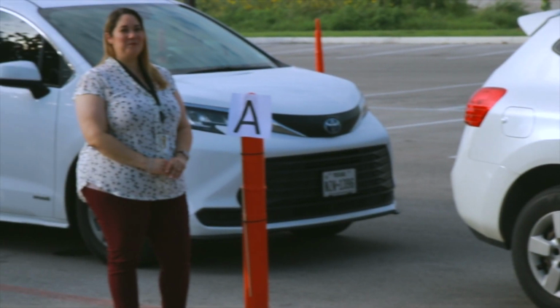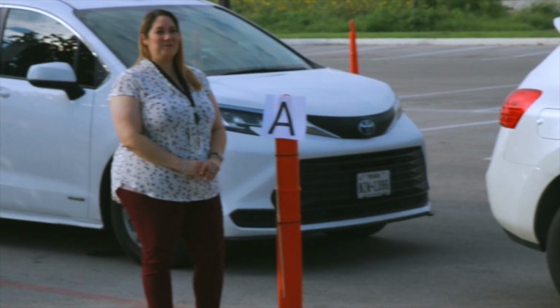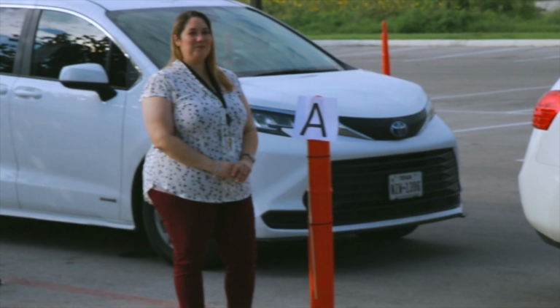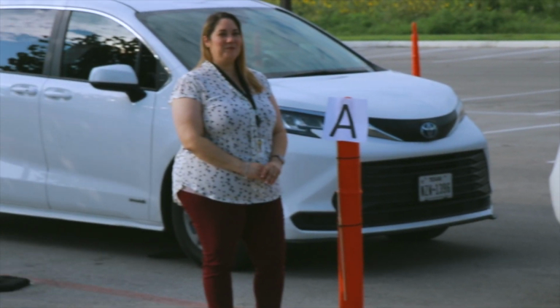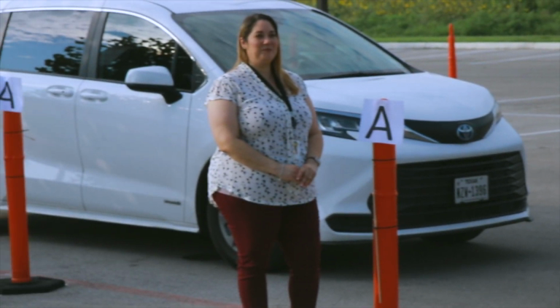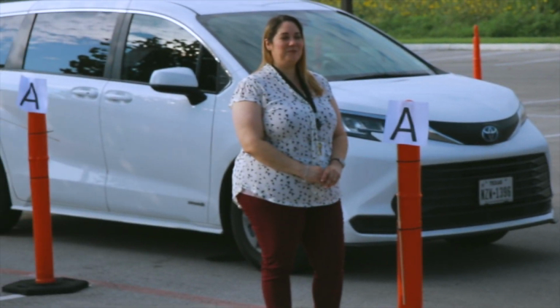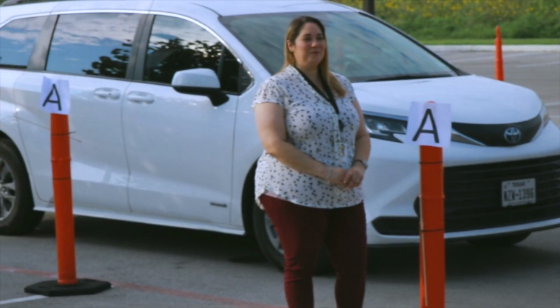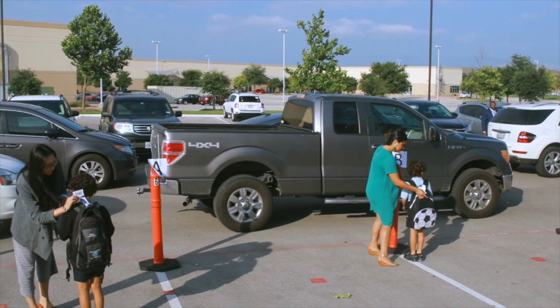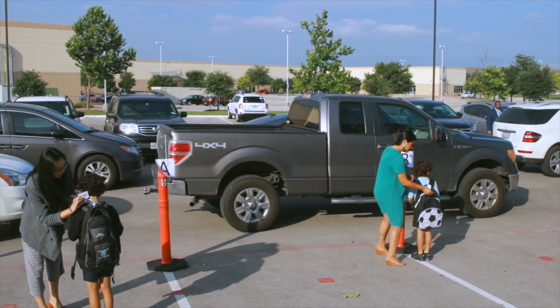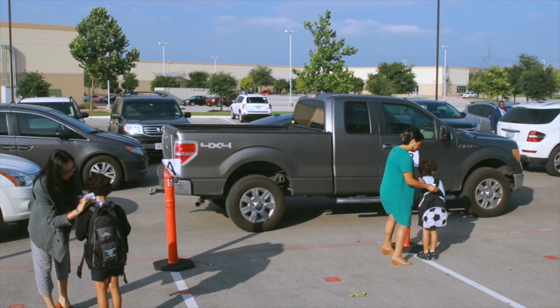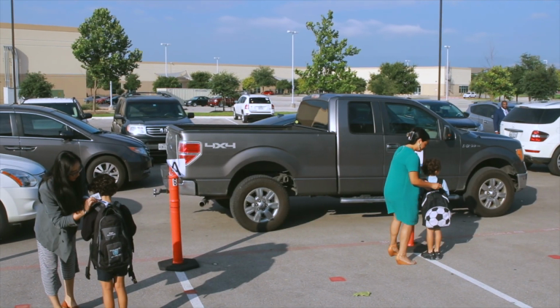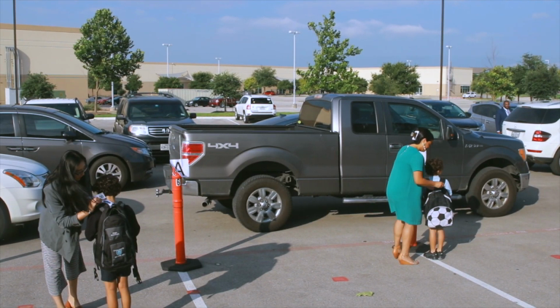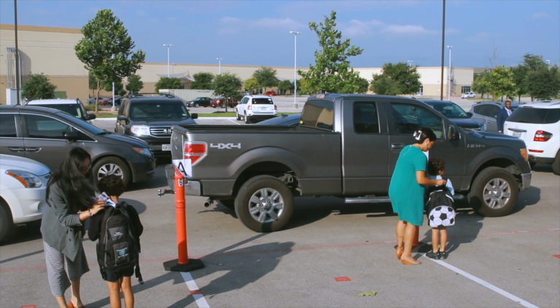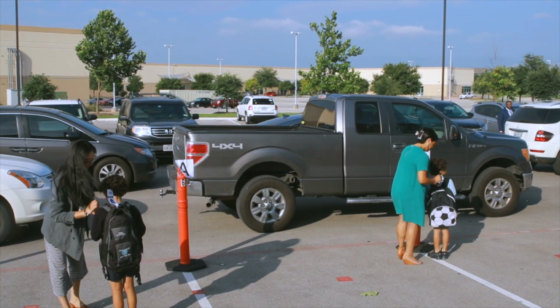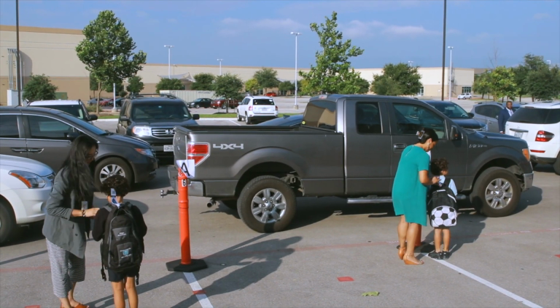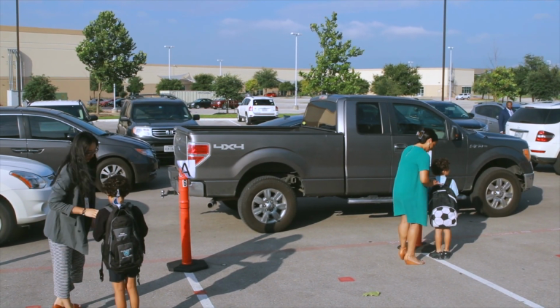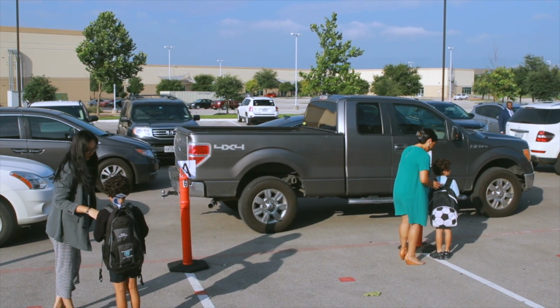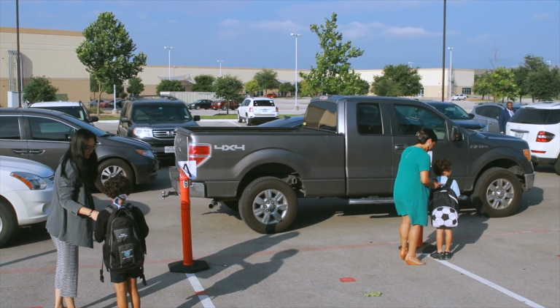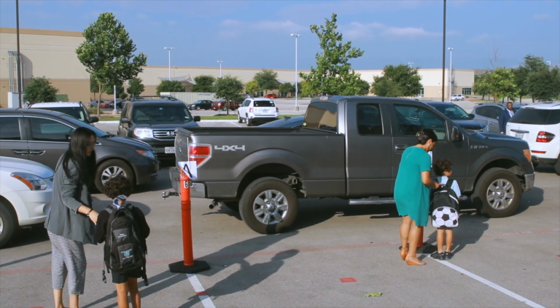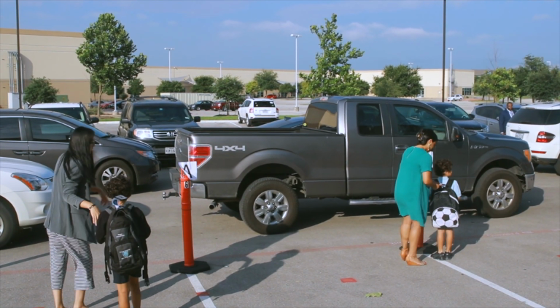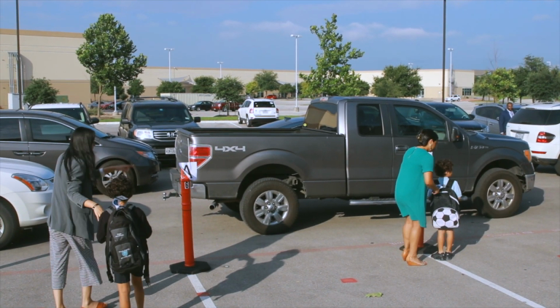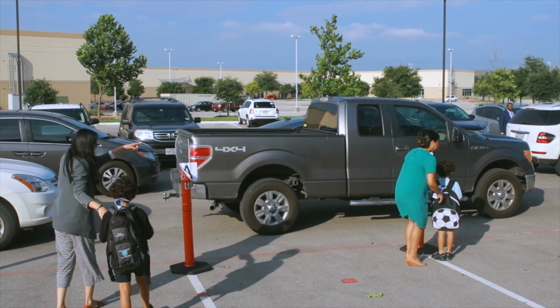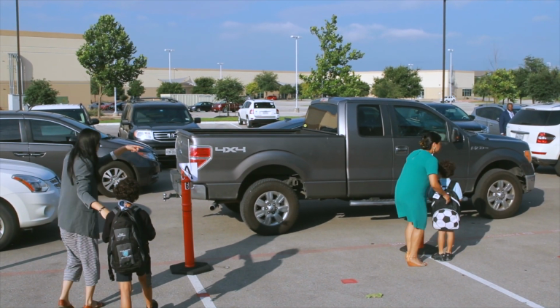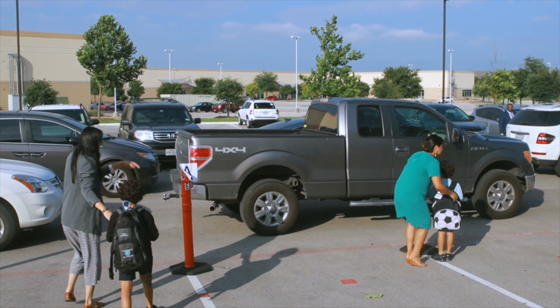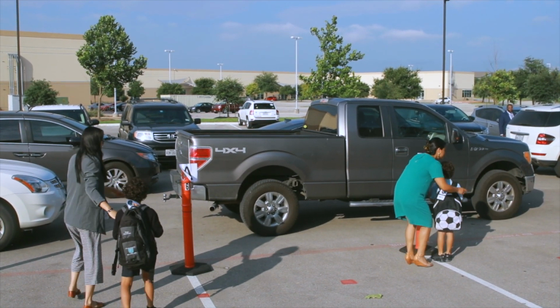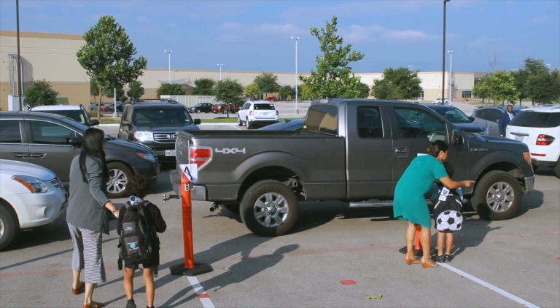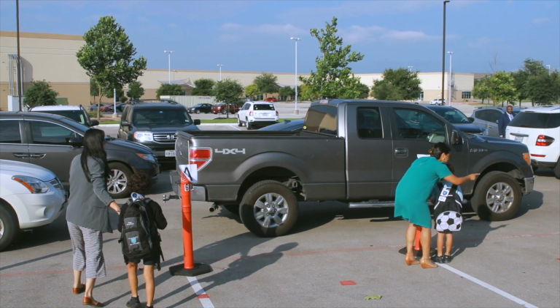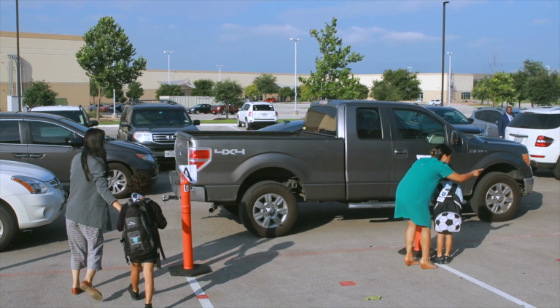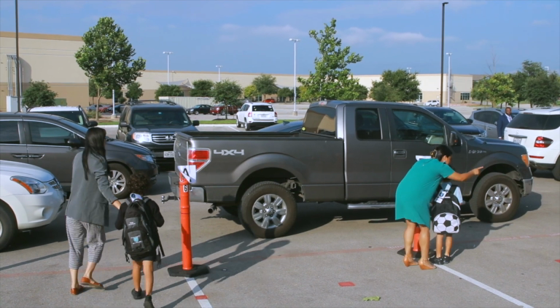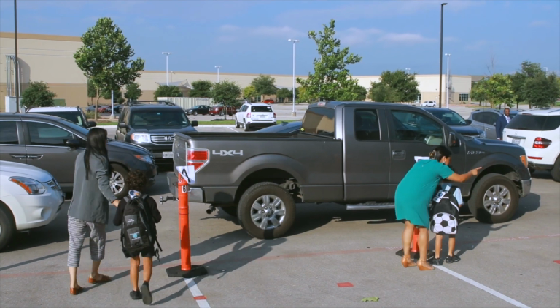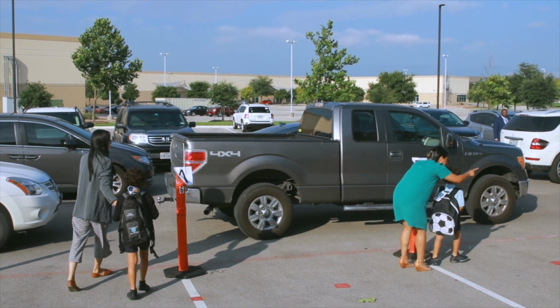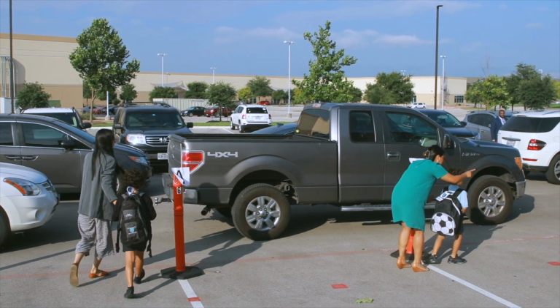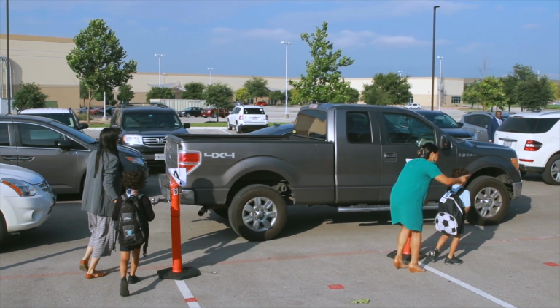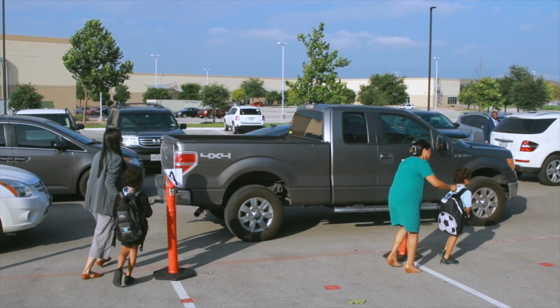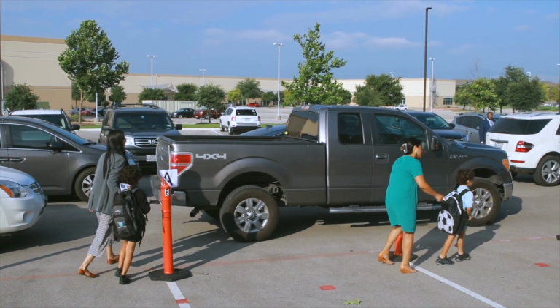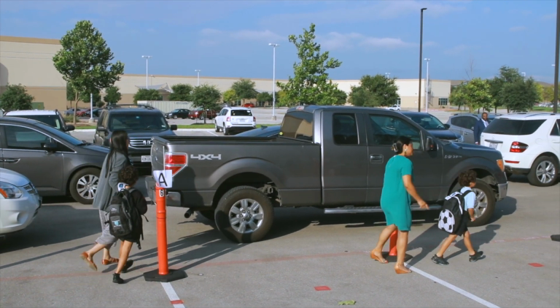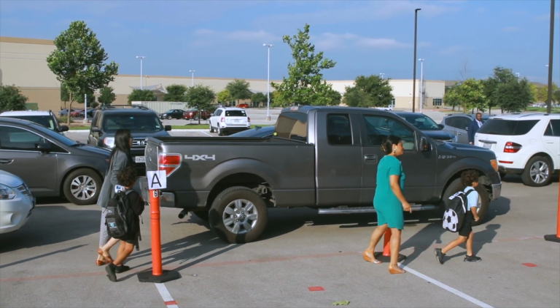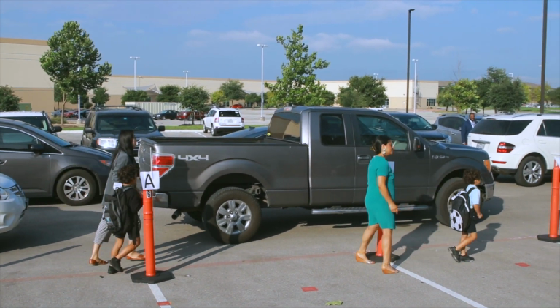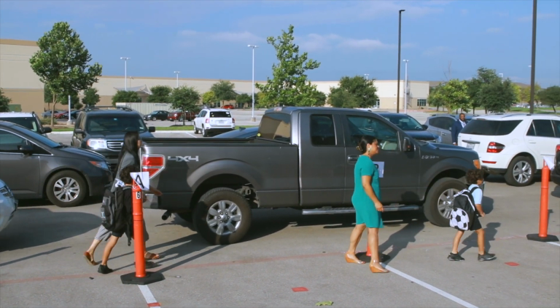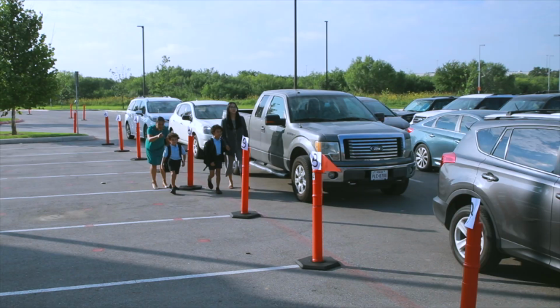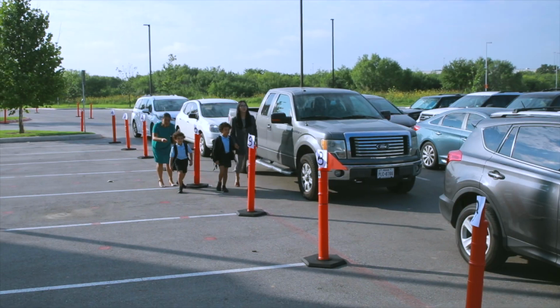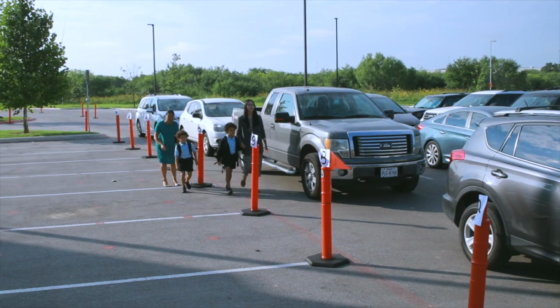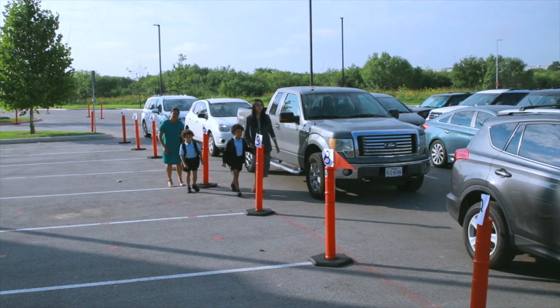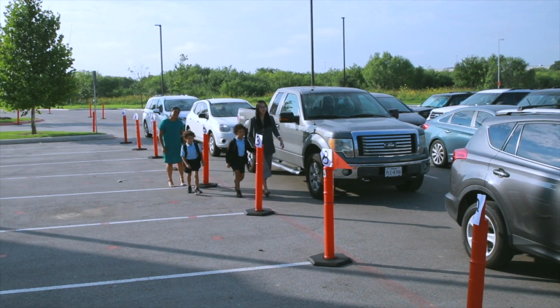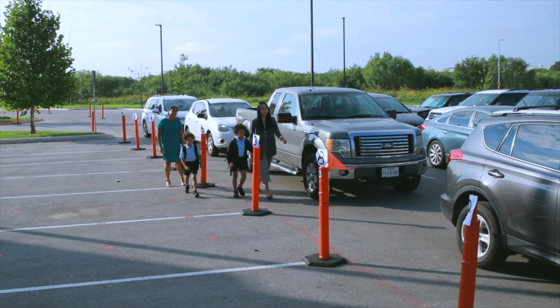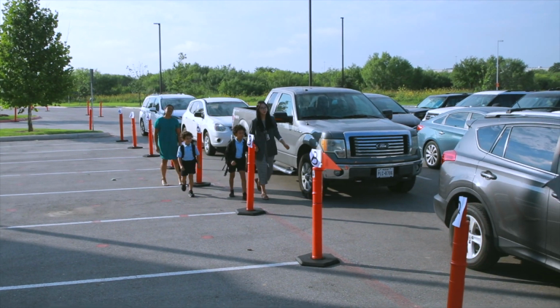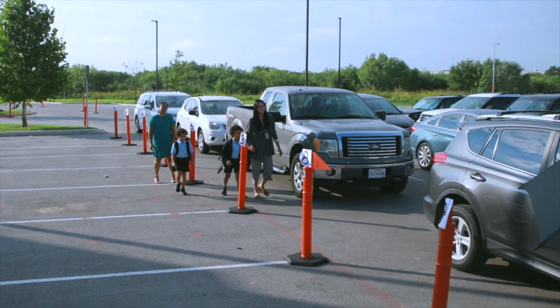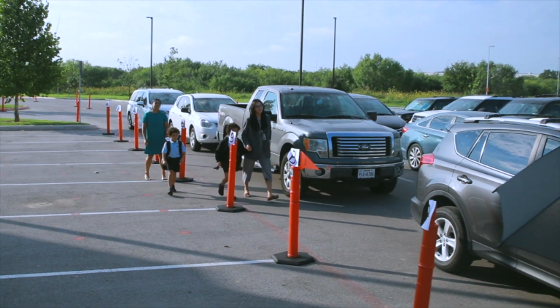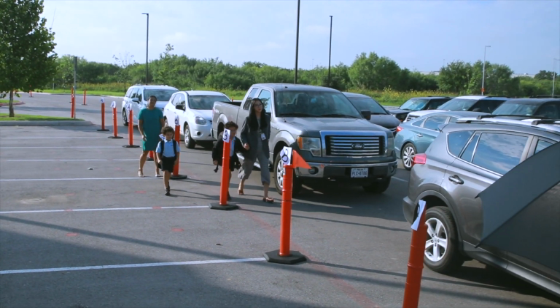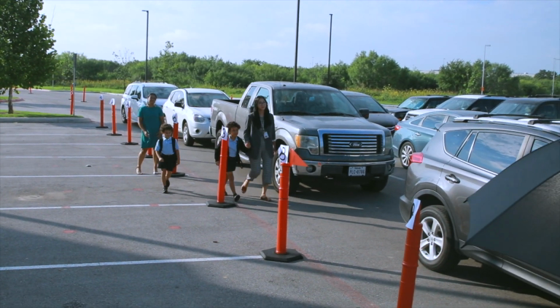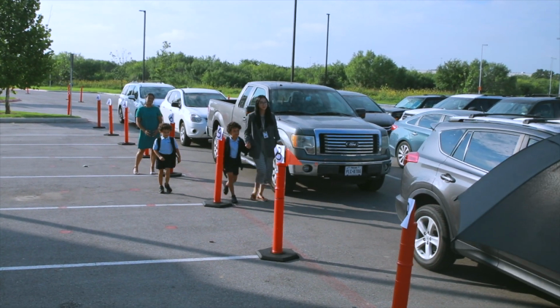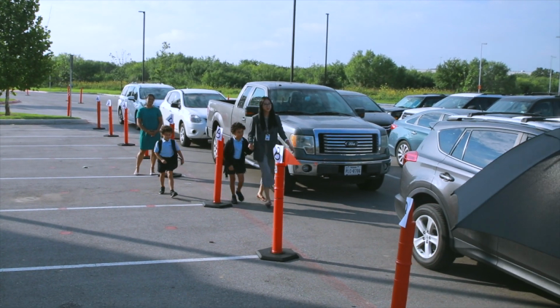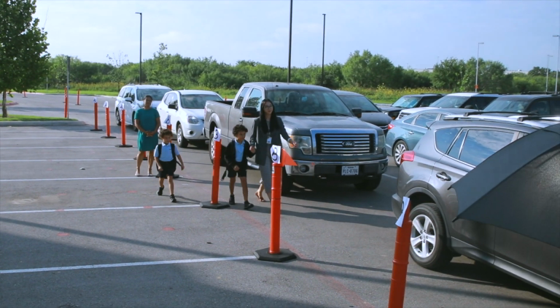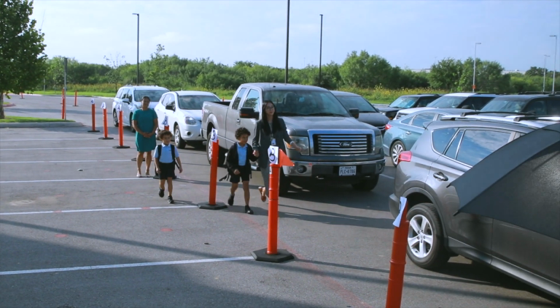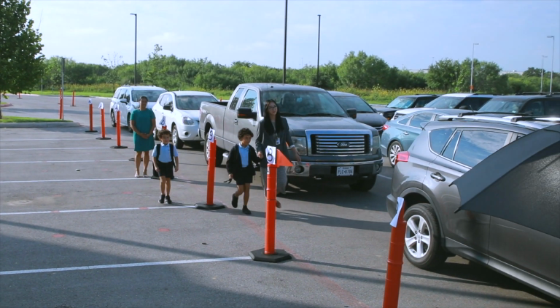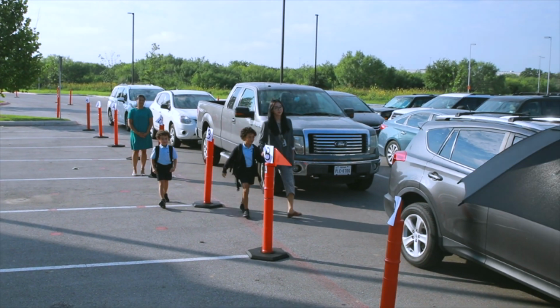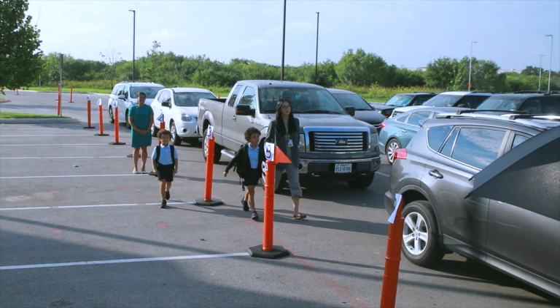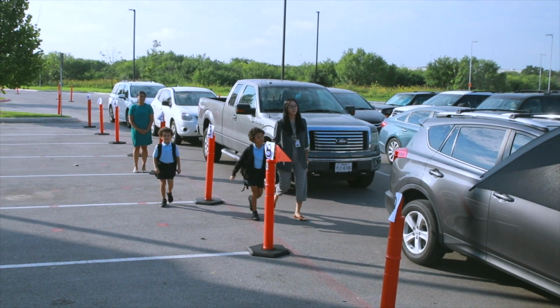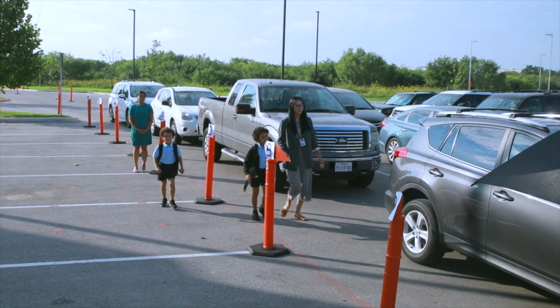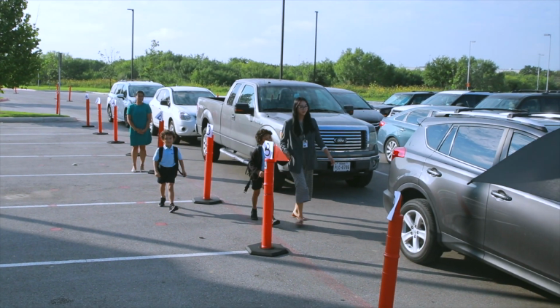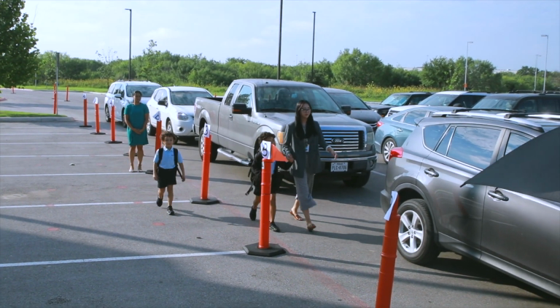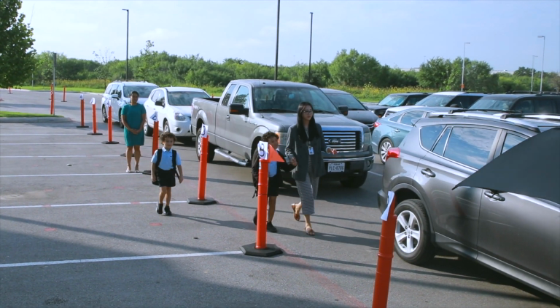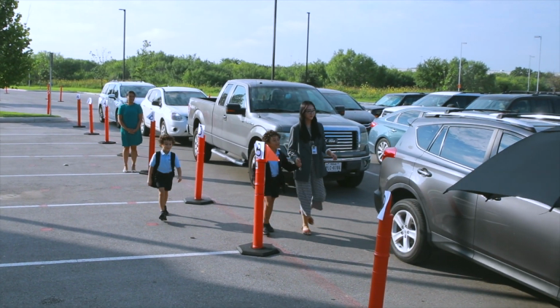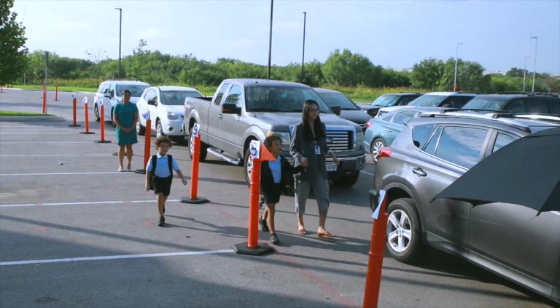For scholars in Lane A, their car will be the closest to the school. A faculty member will call out the number and open the door to the vehicle.